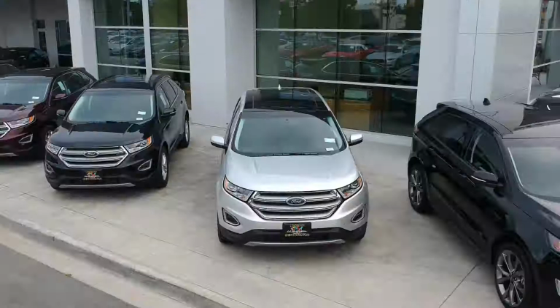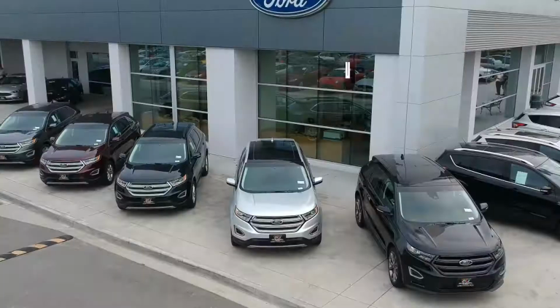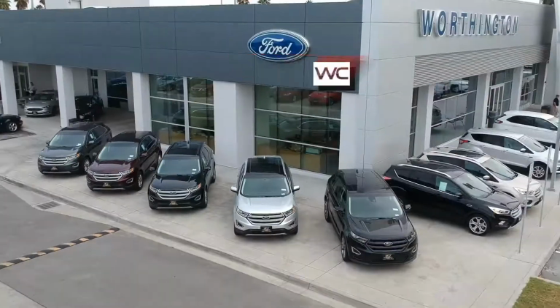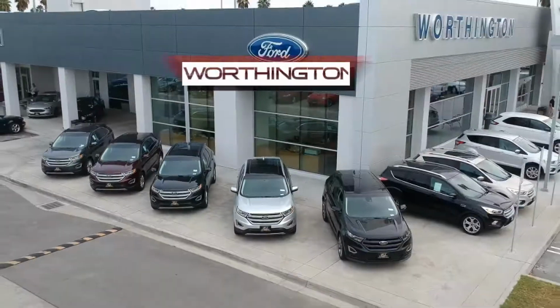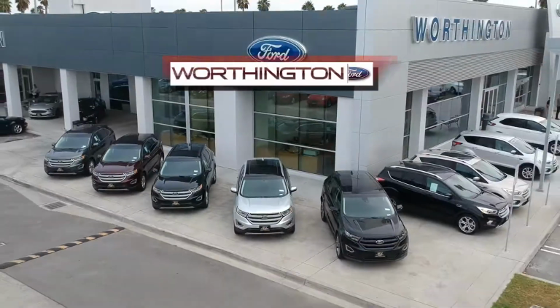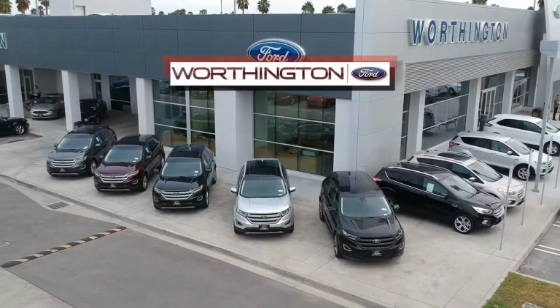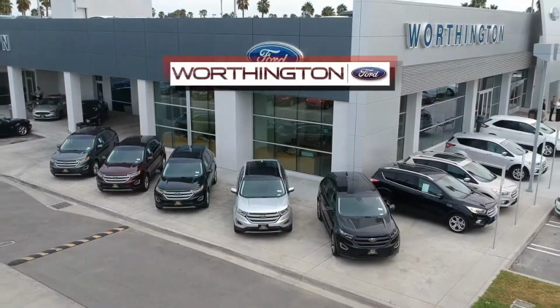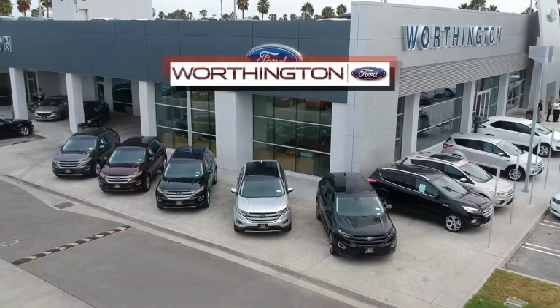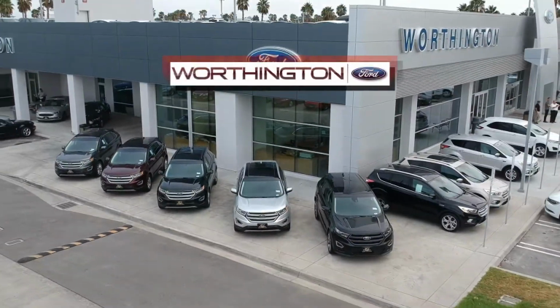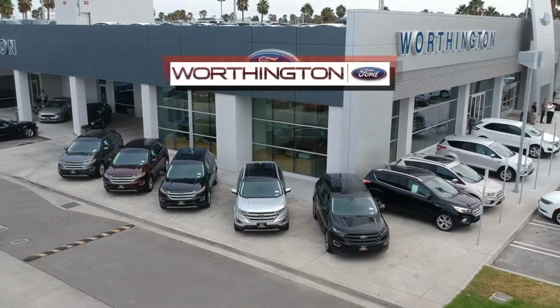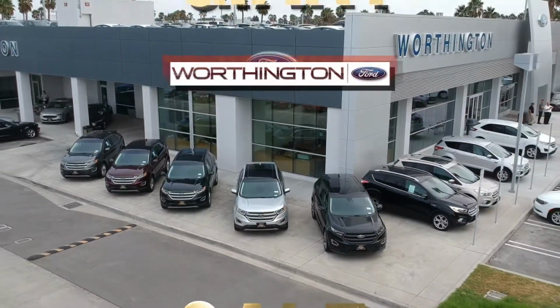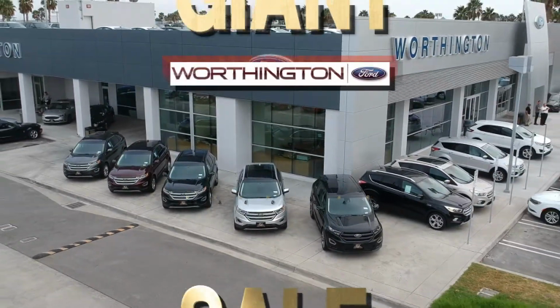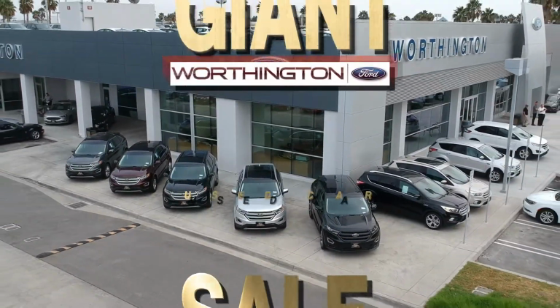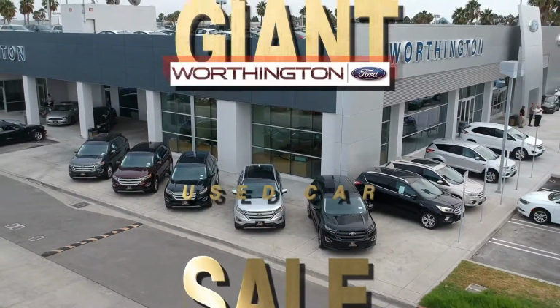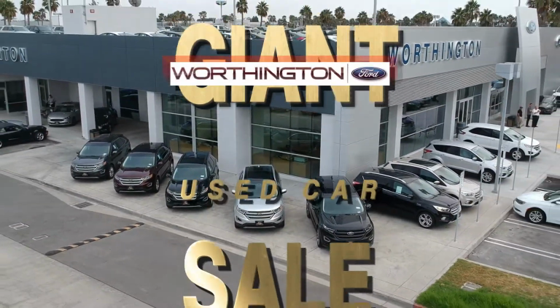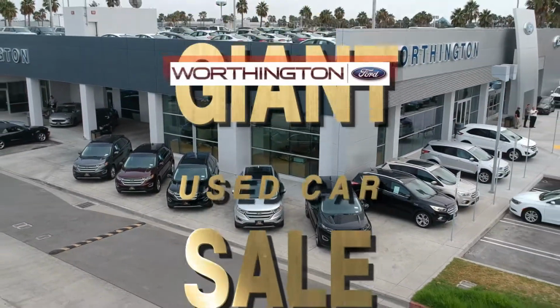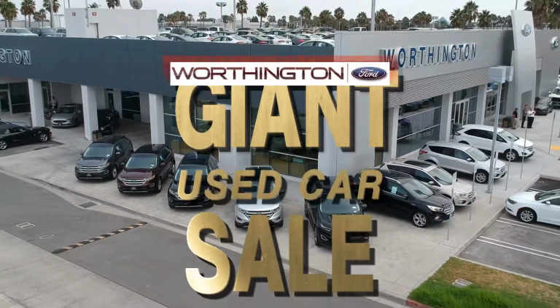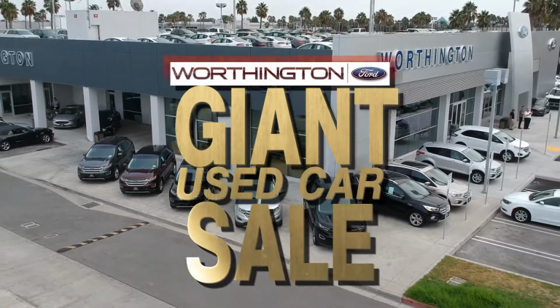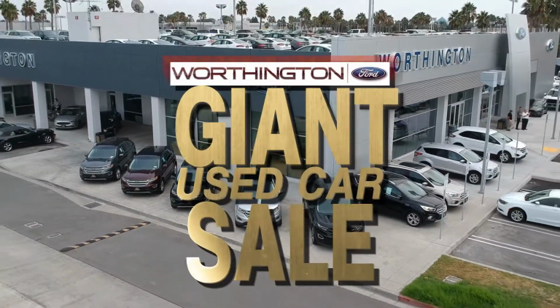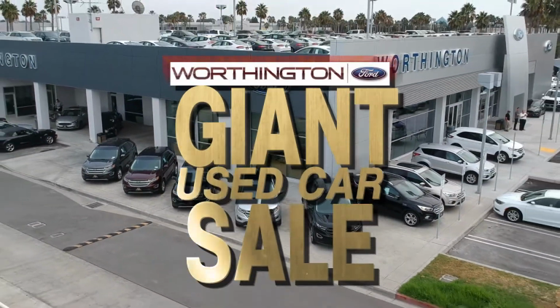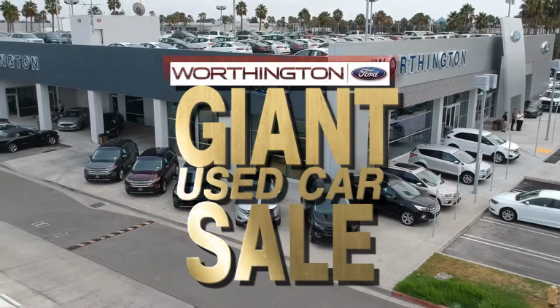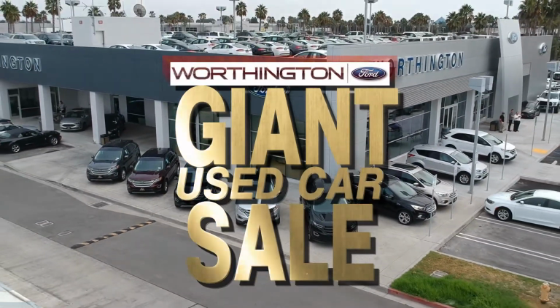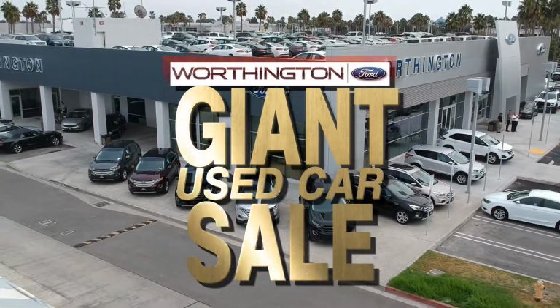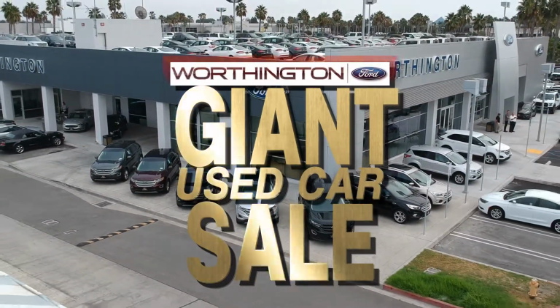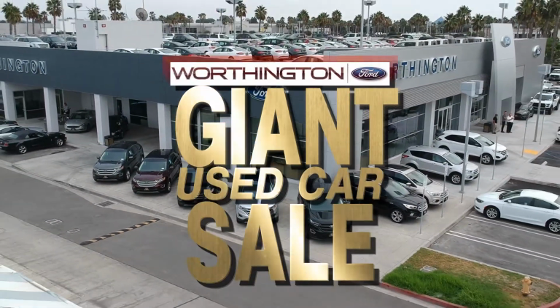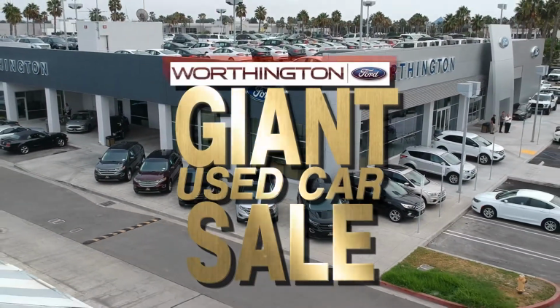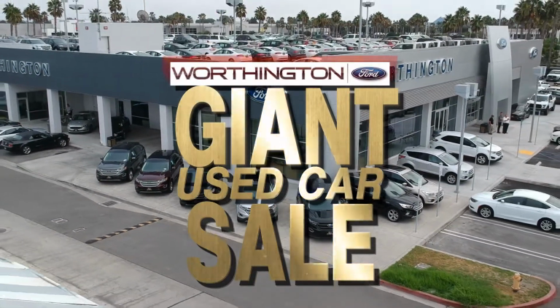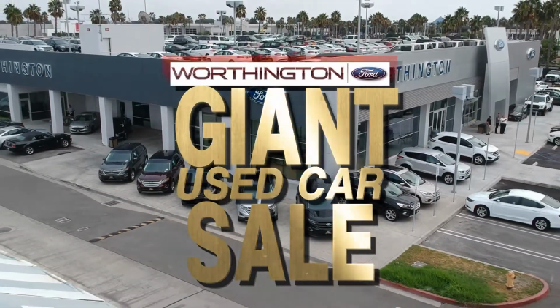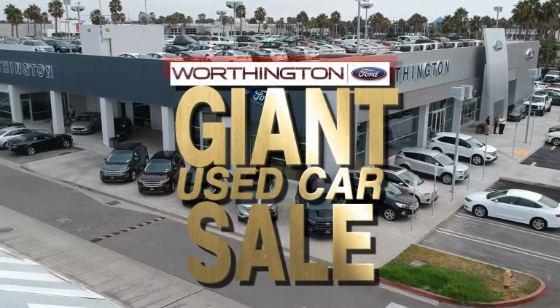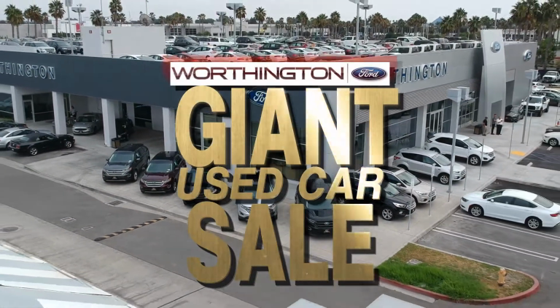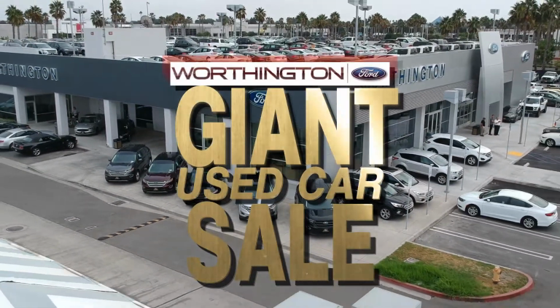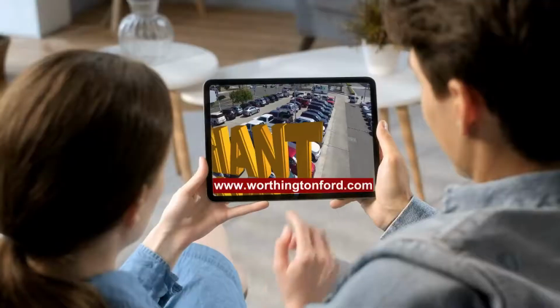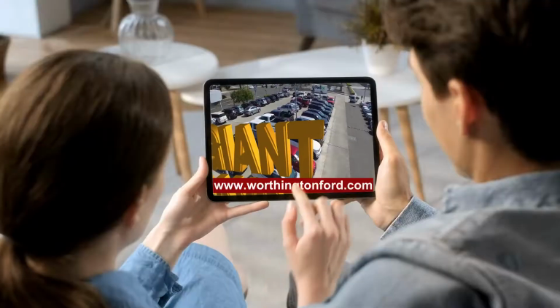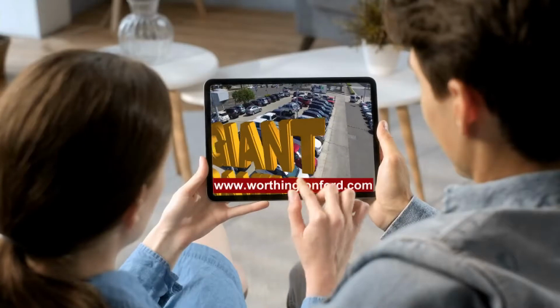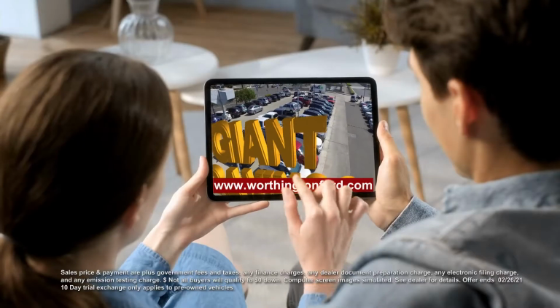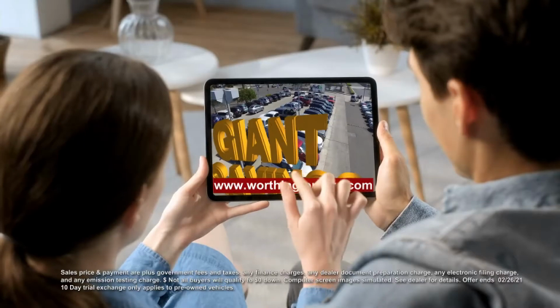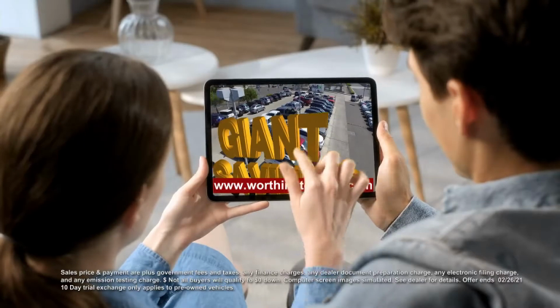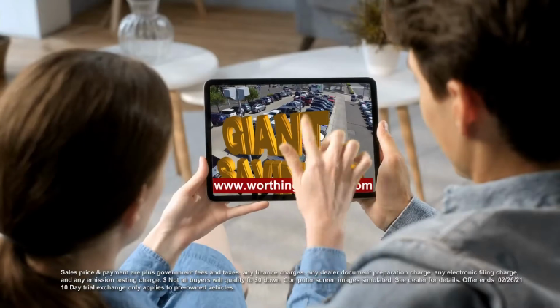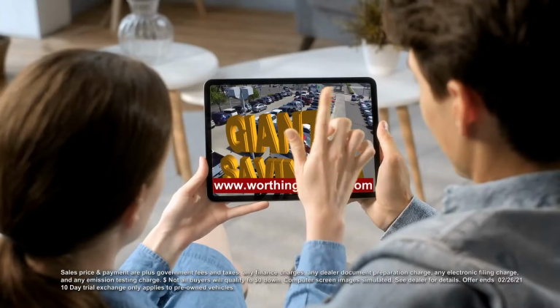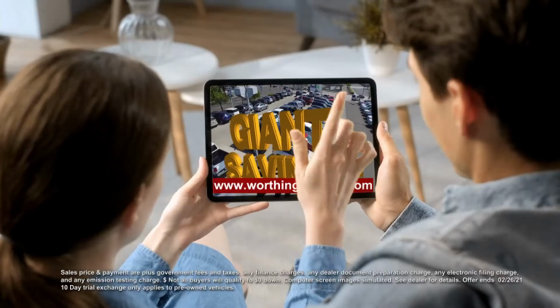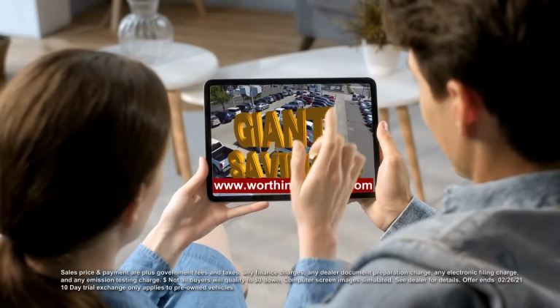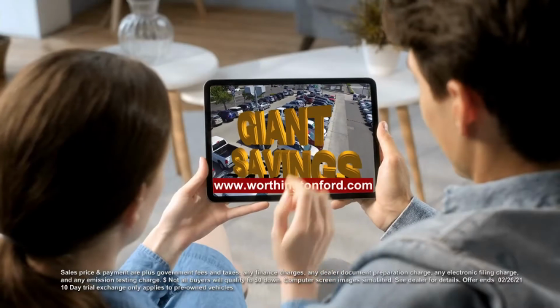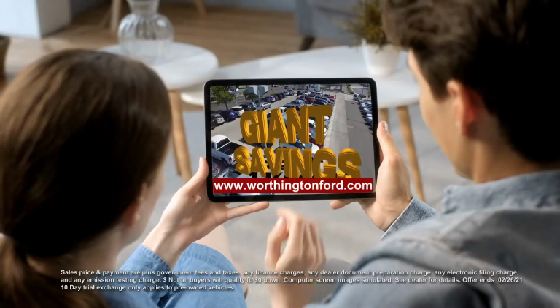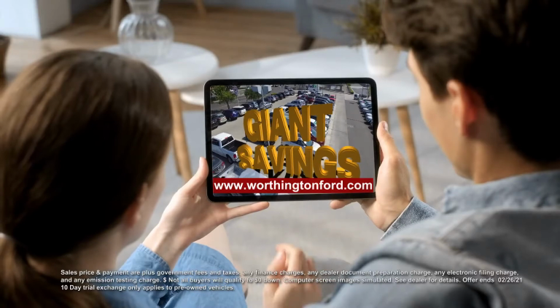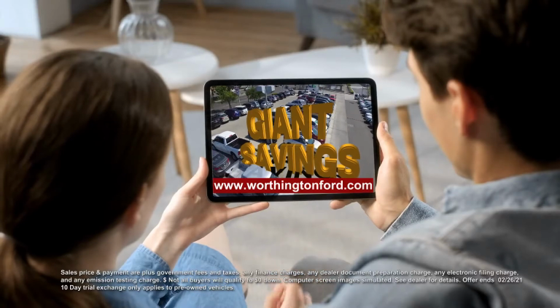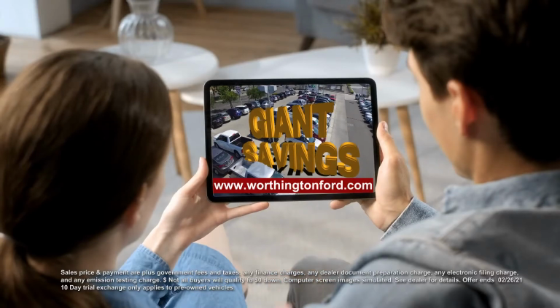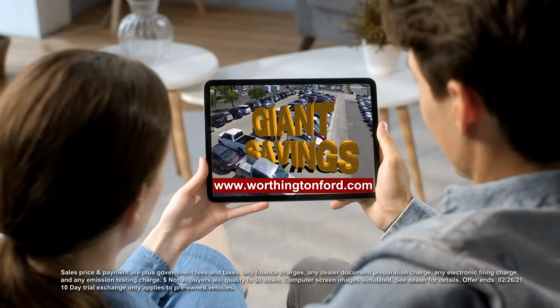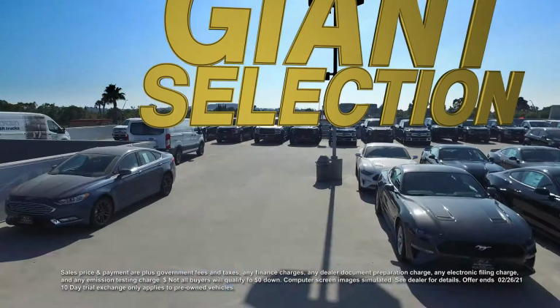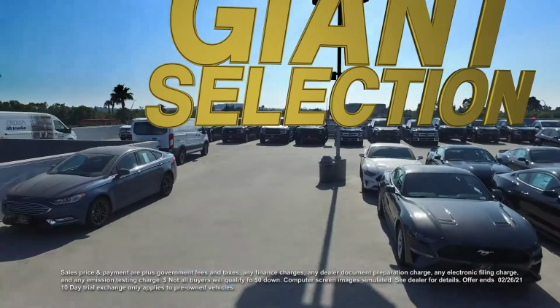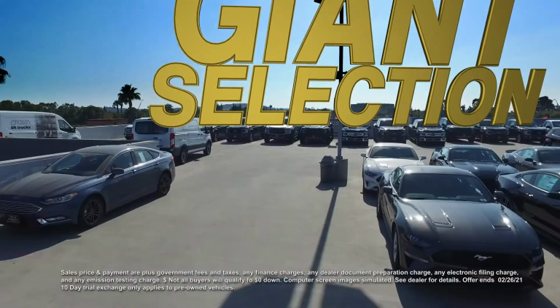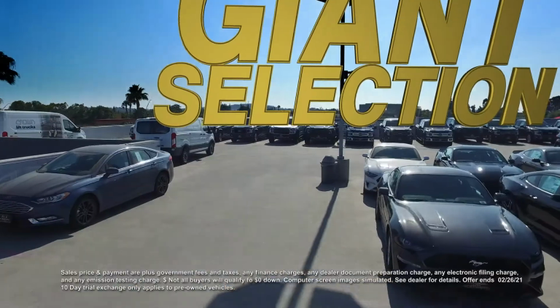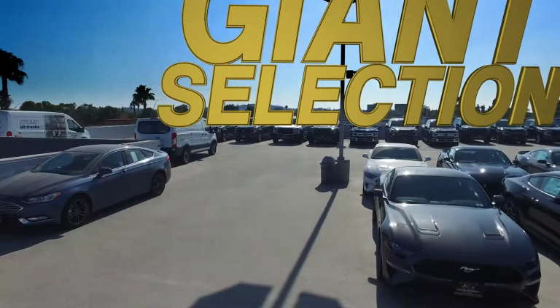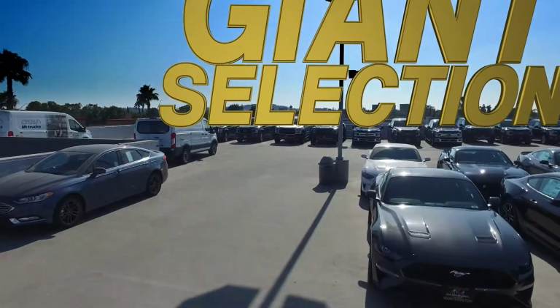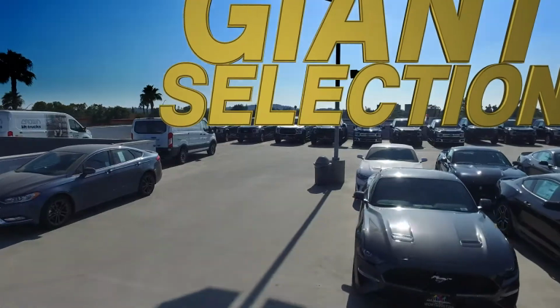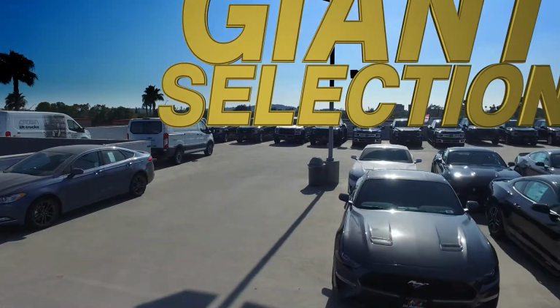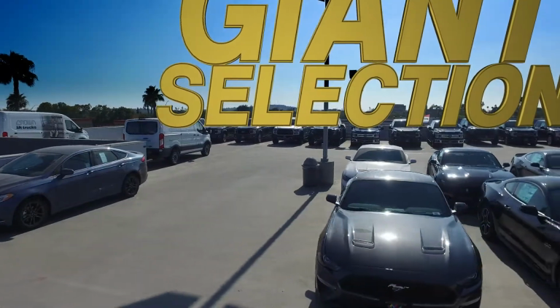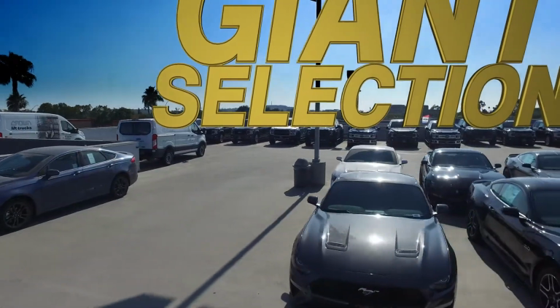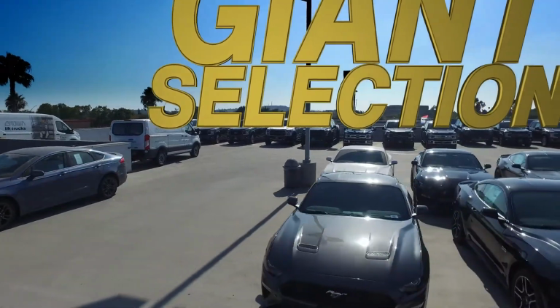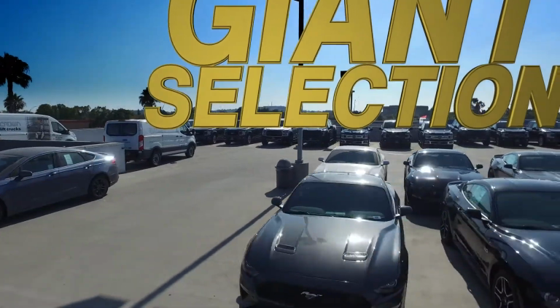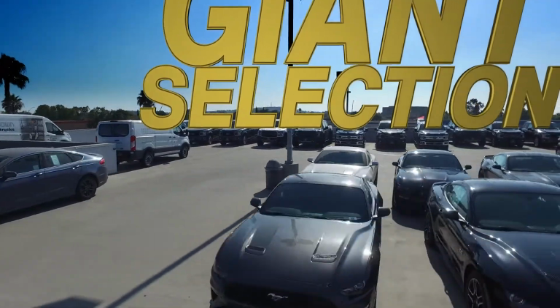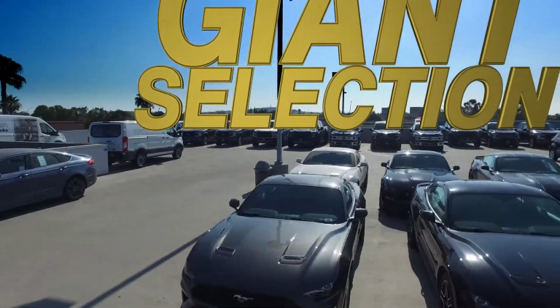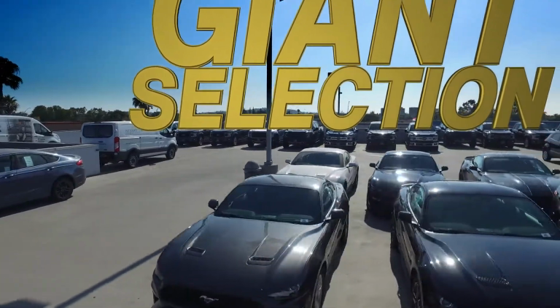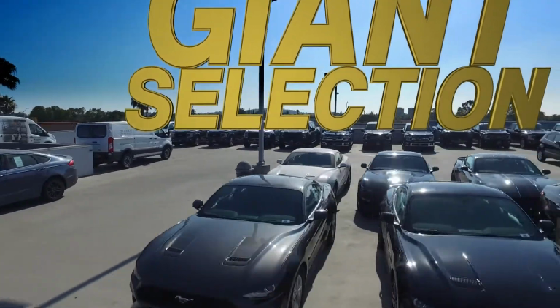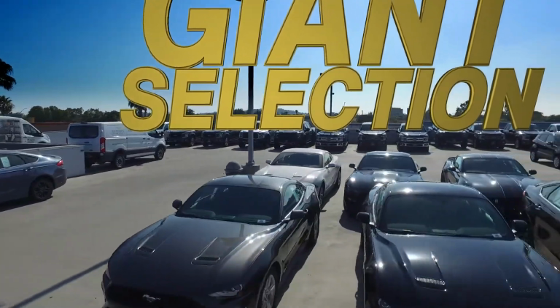Worthington Ford is having a giant used car sale with giant savings on a giant selection of safety certified cars.